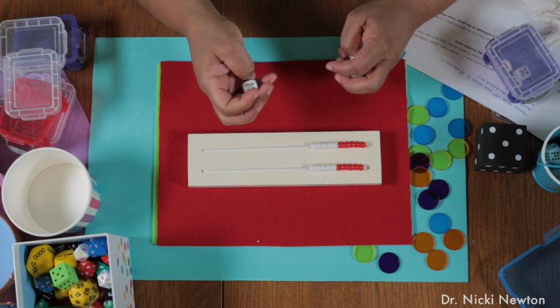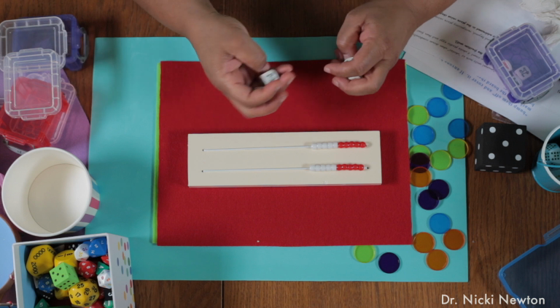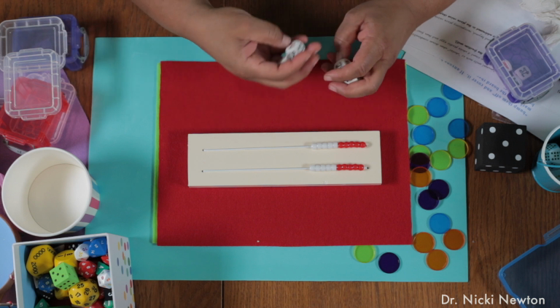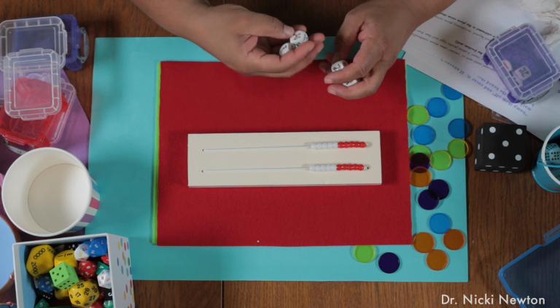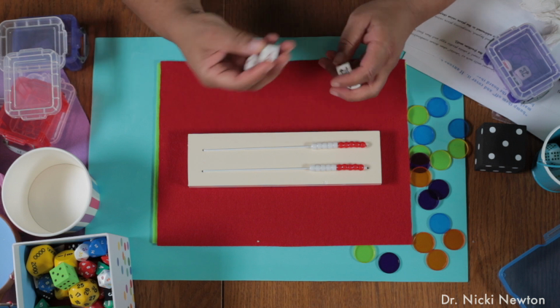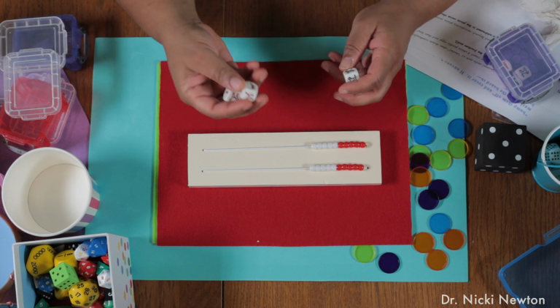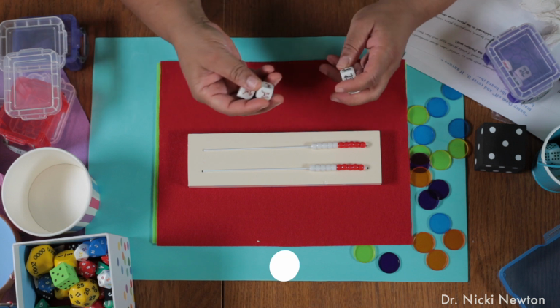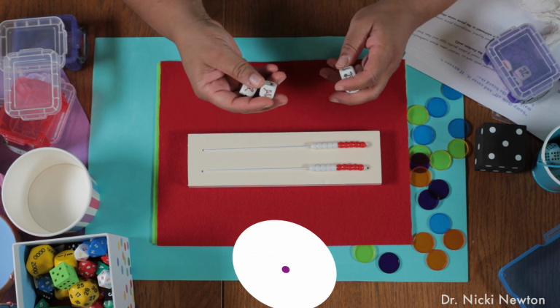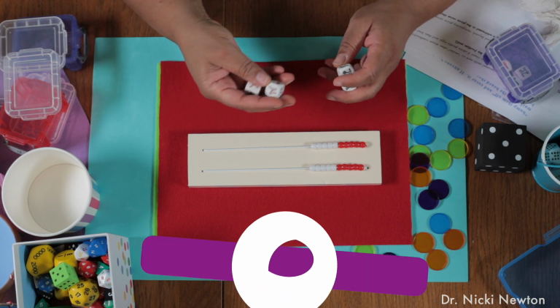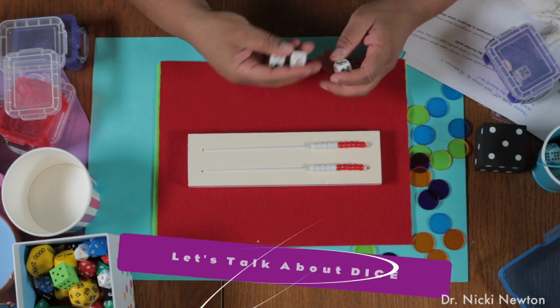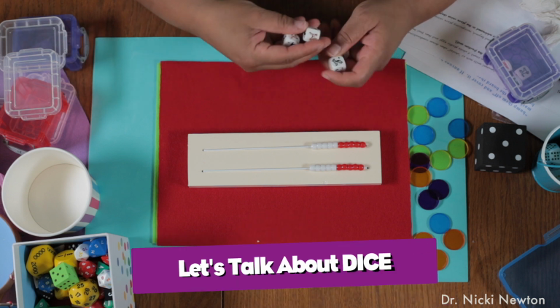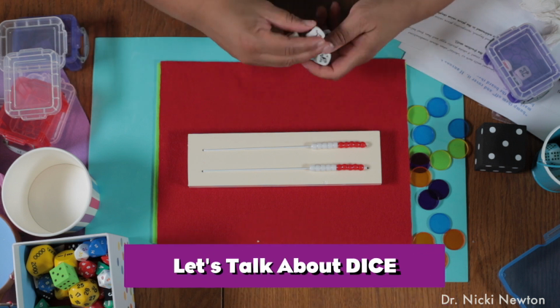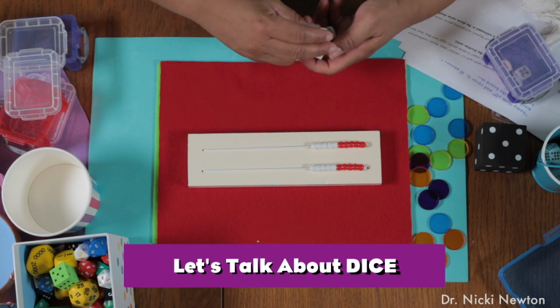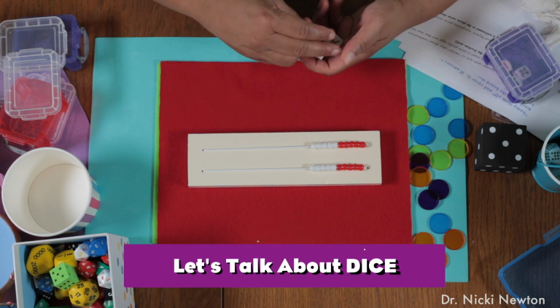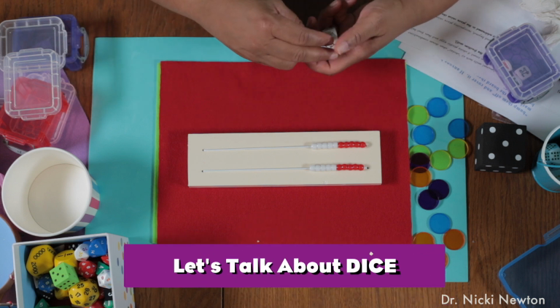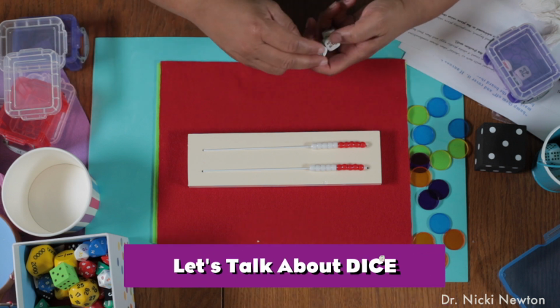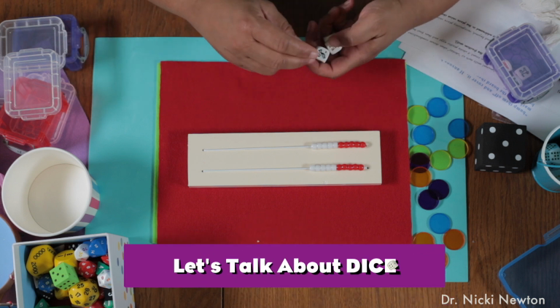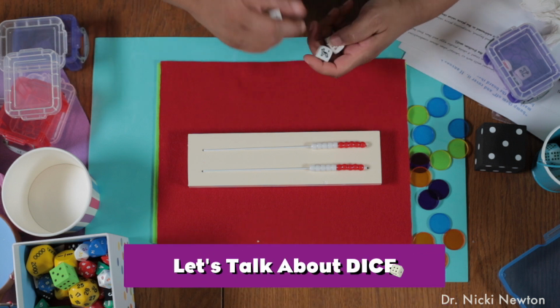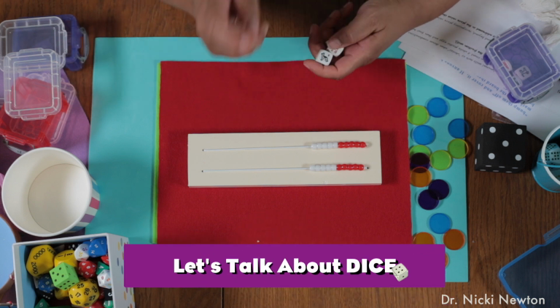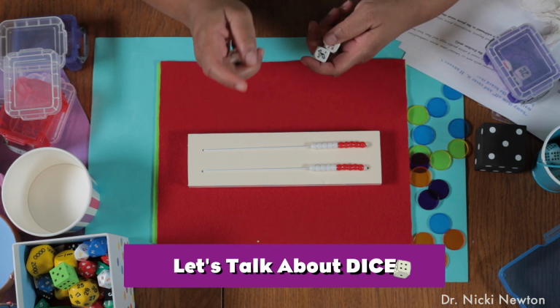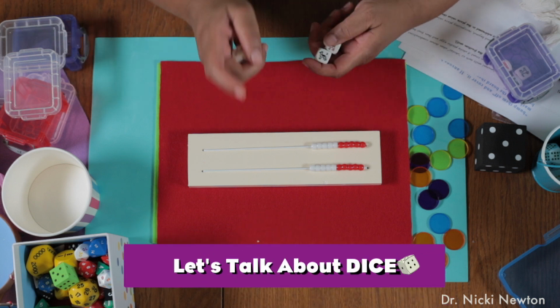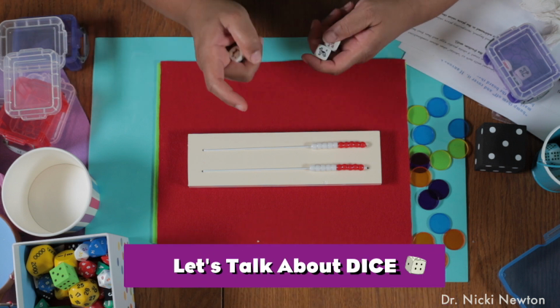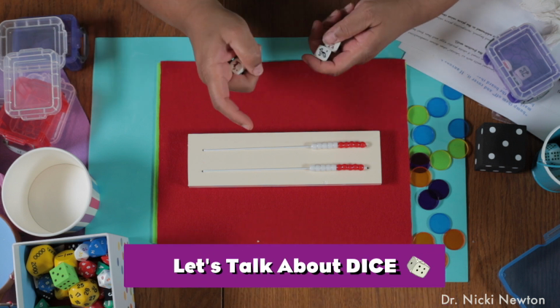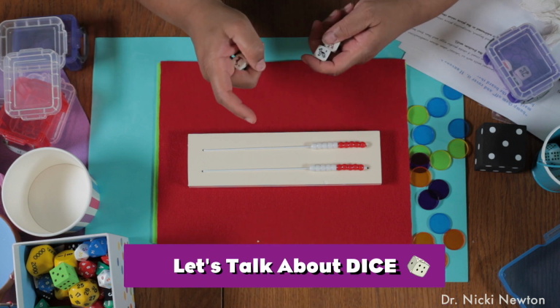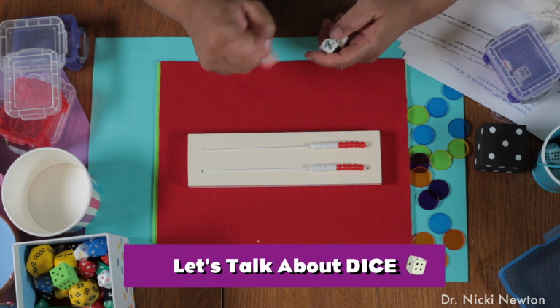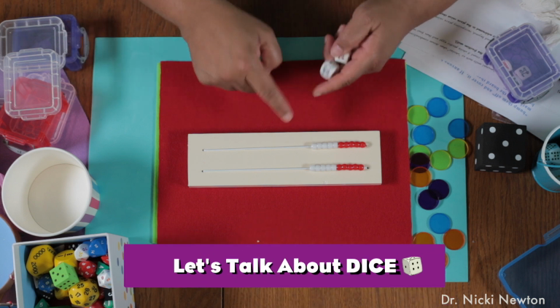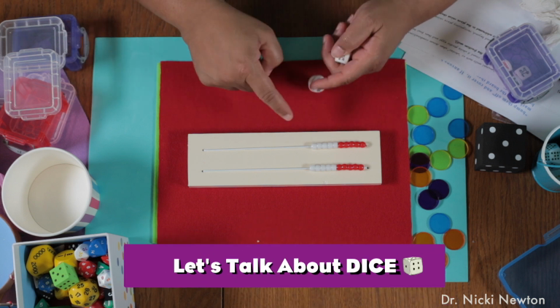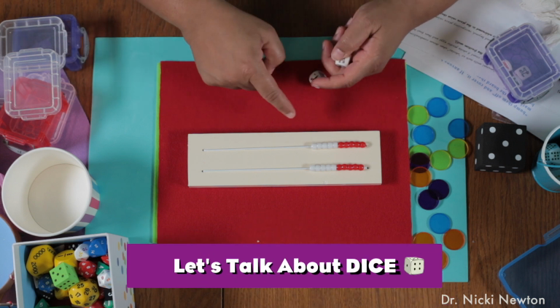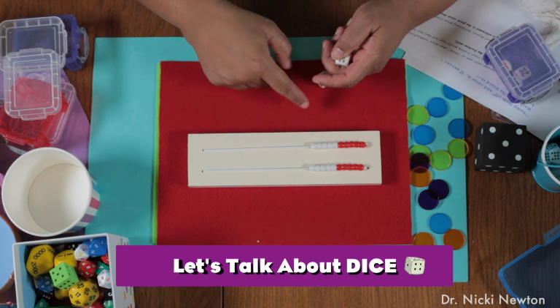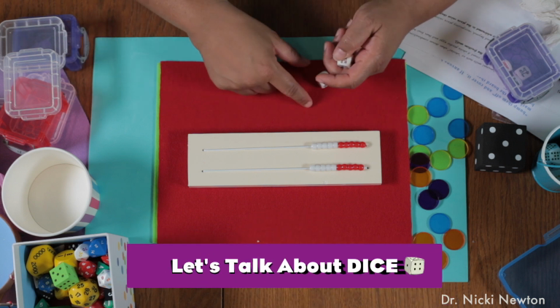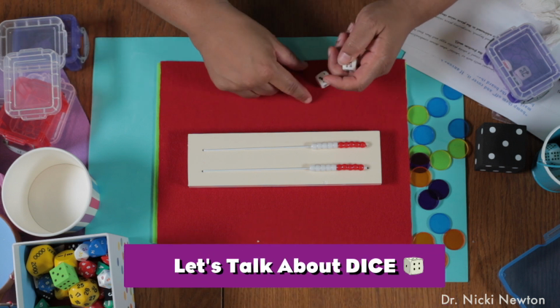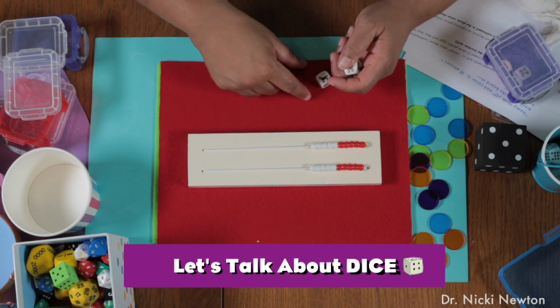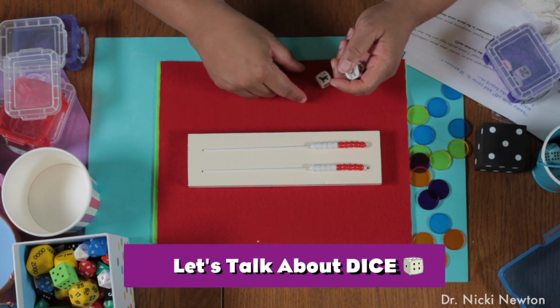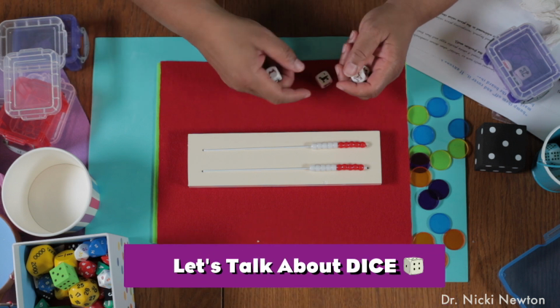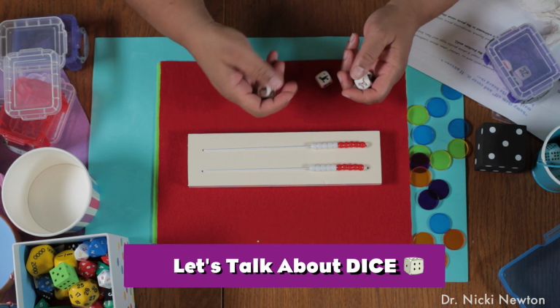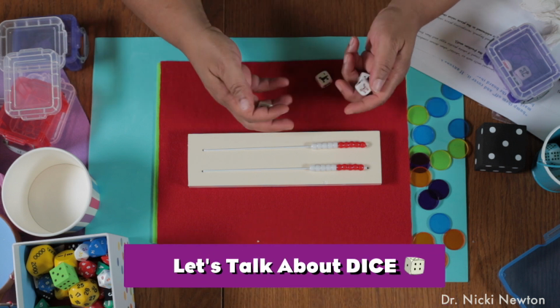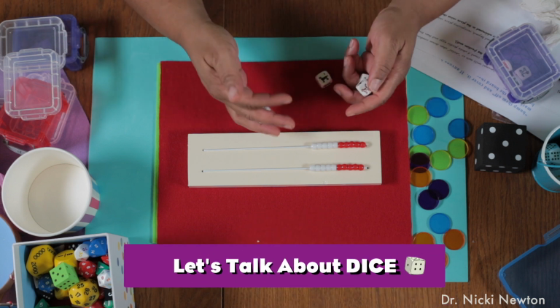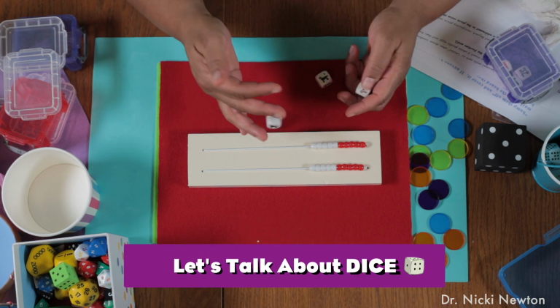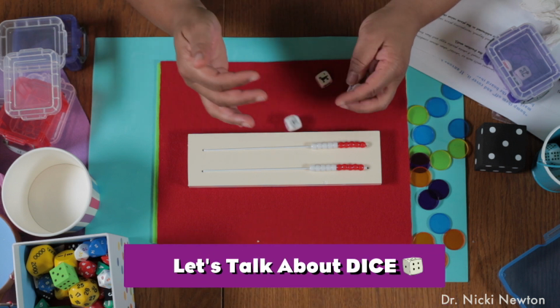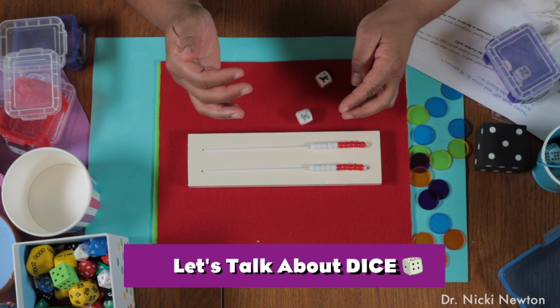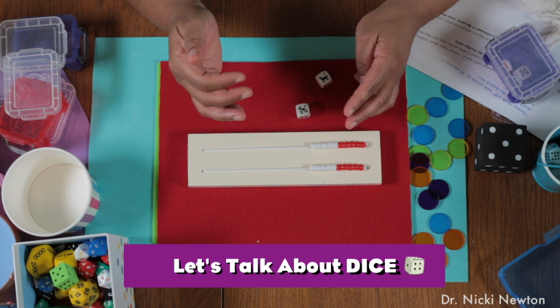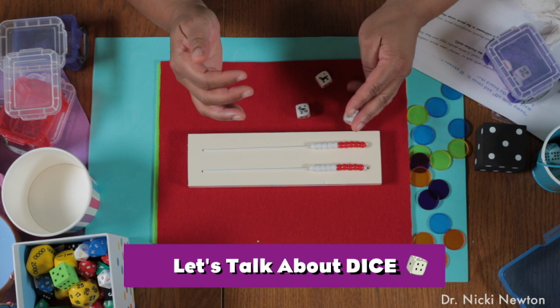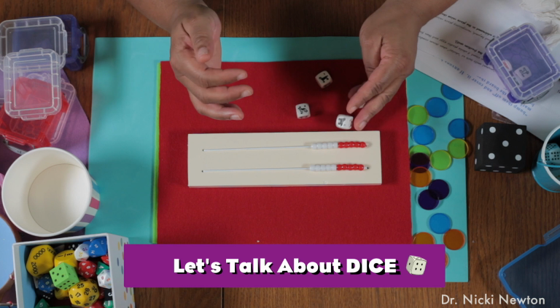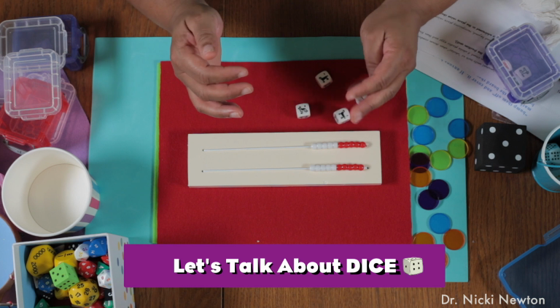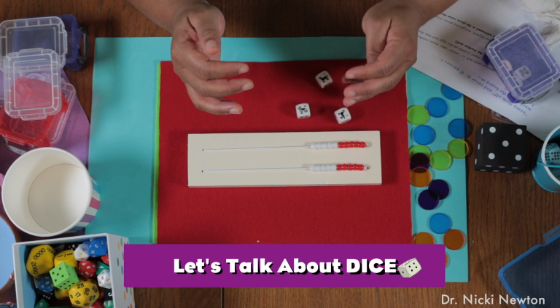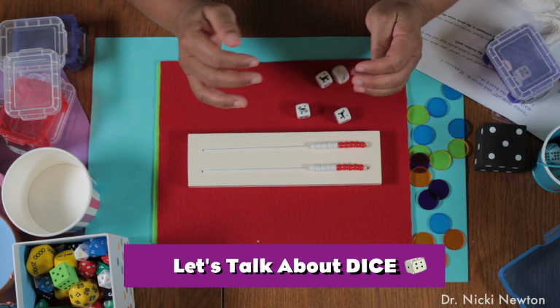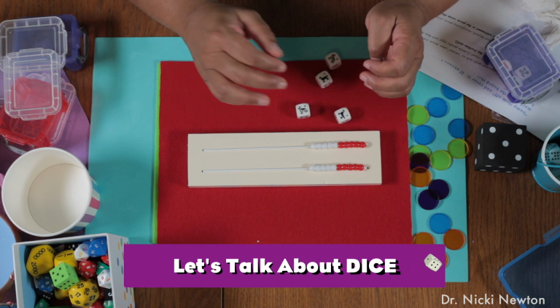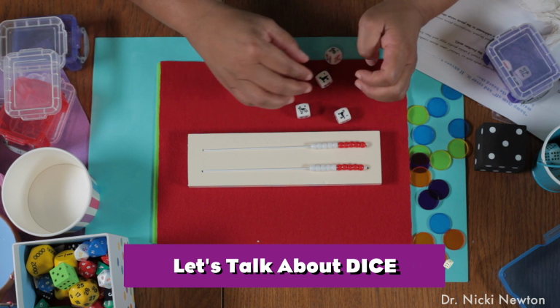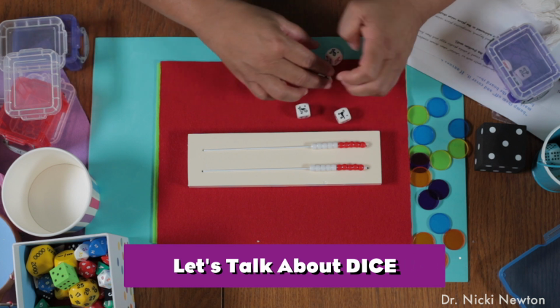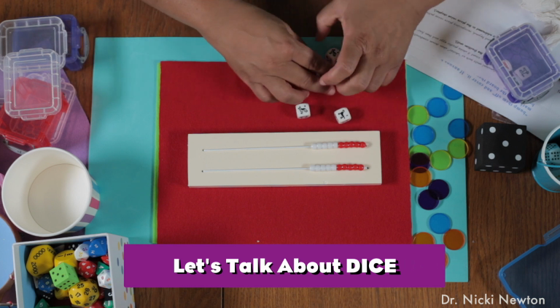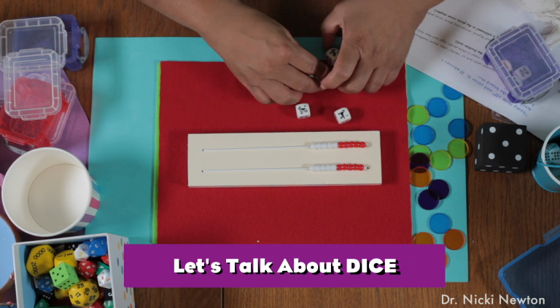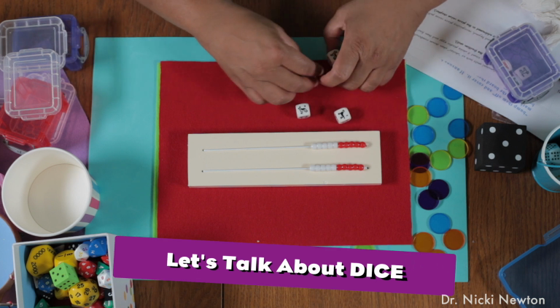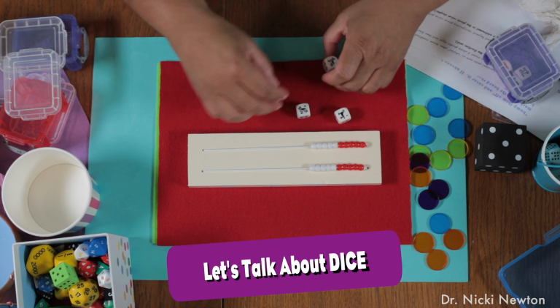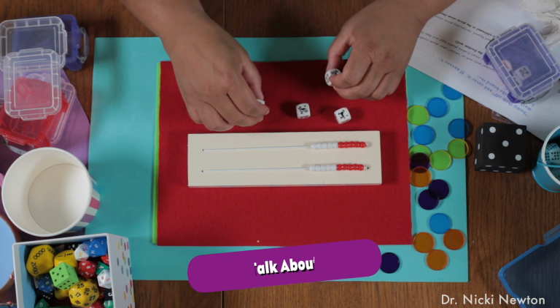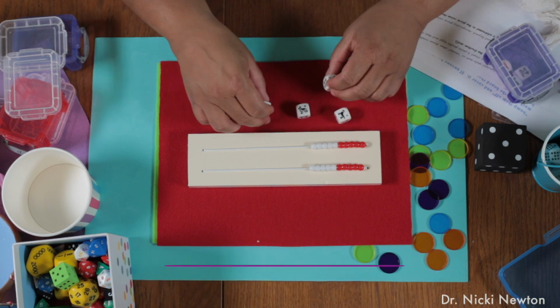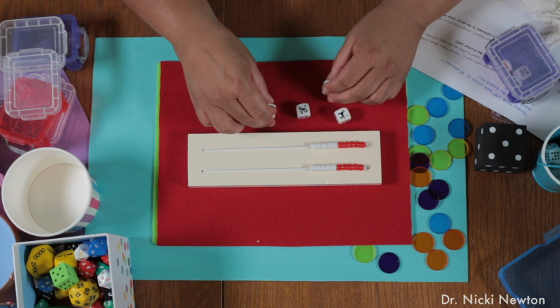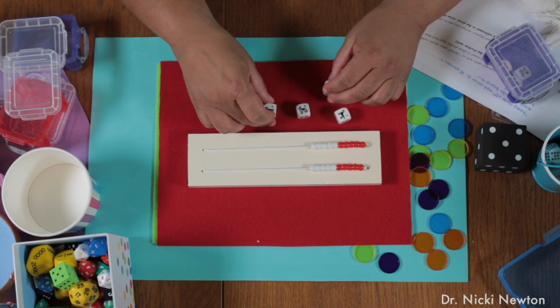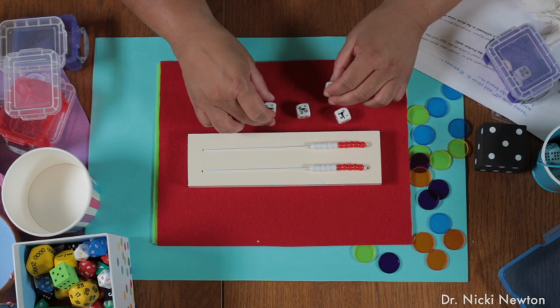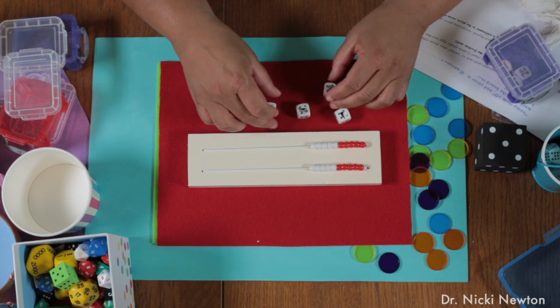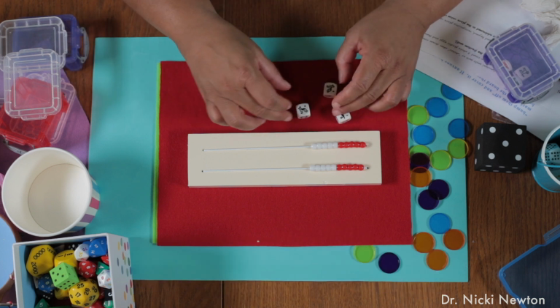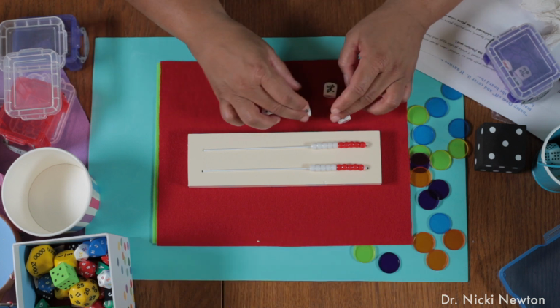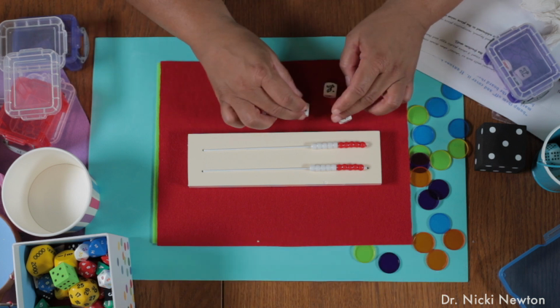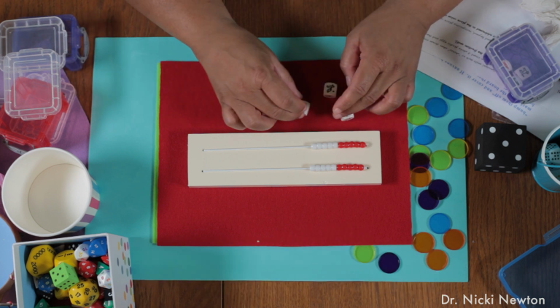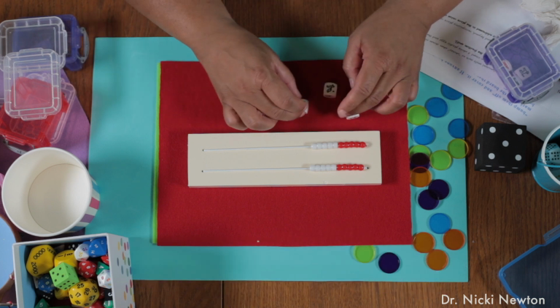Hi, this is Dr. Nikki, and today I want to talk to you about storytelling dice and using the Wreck-N-Wreck. So these are storytelling dice. They're great. You can use them for lots of different things.